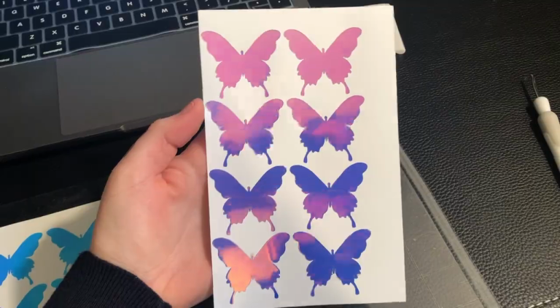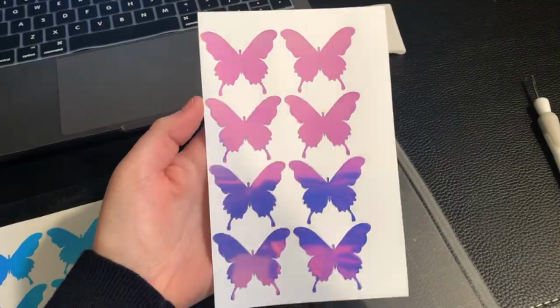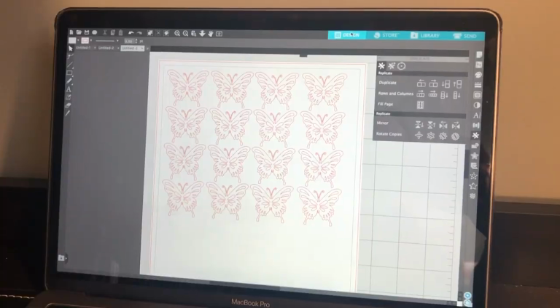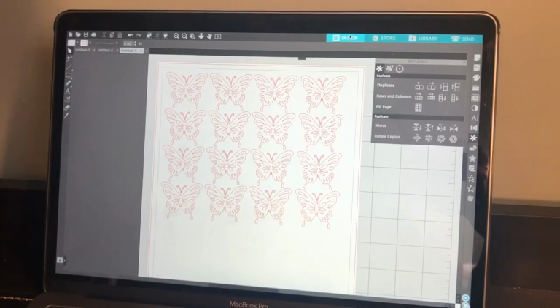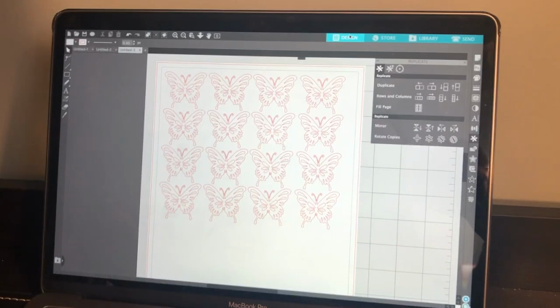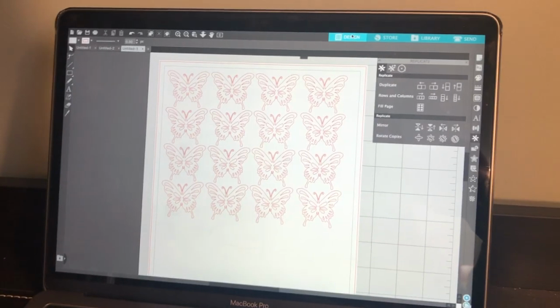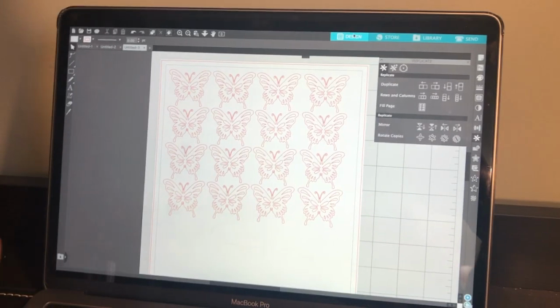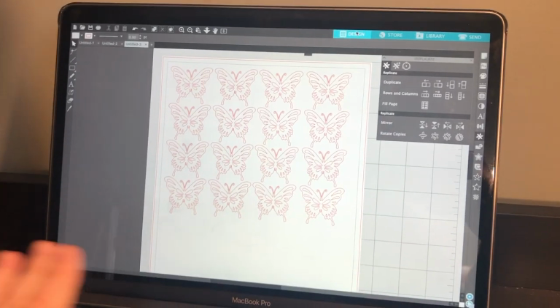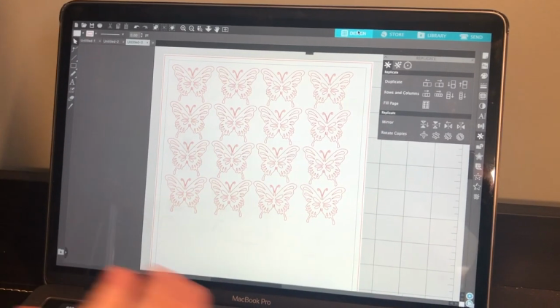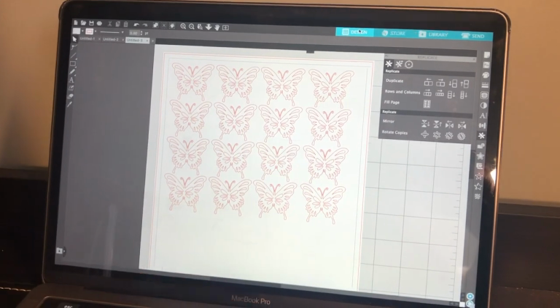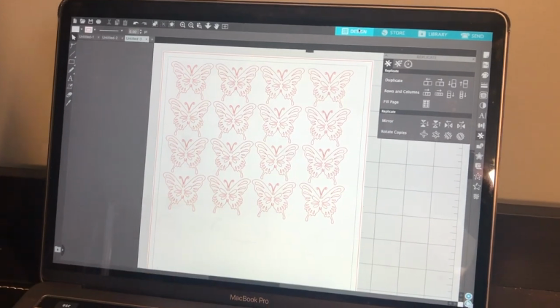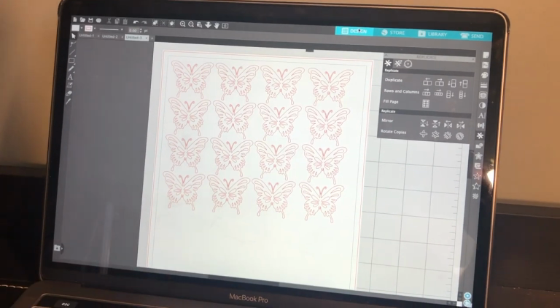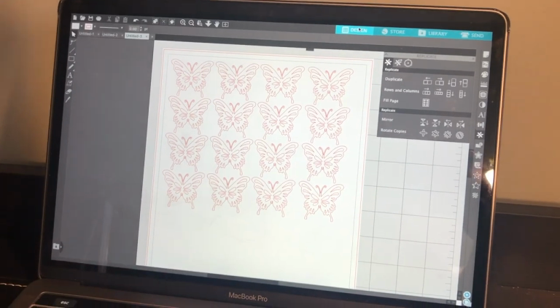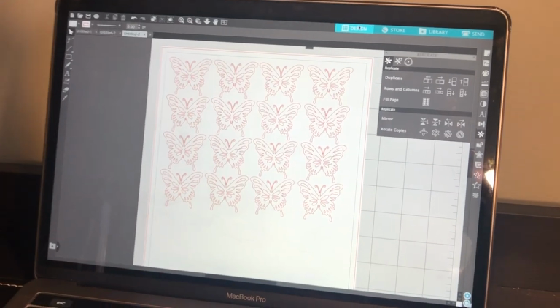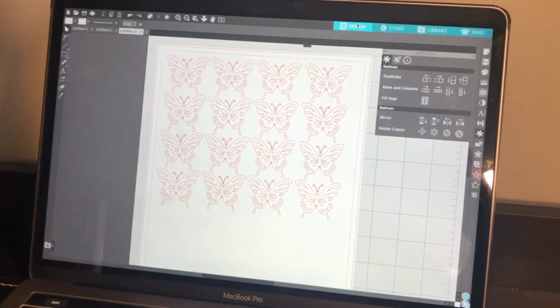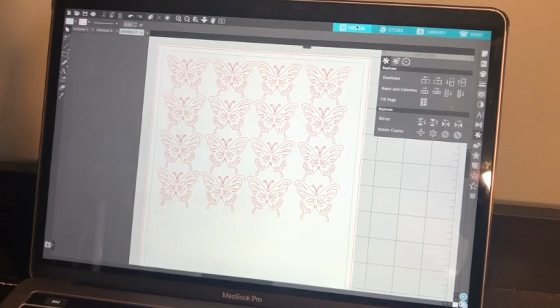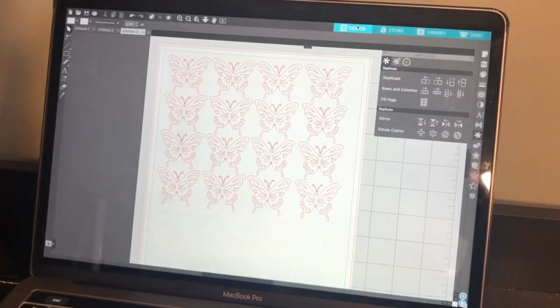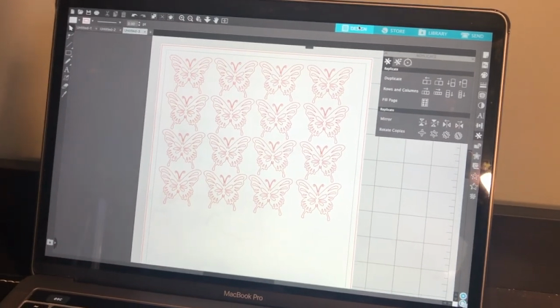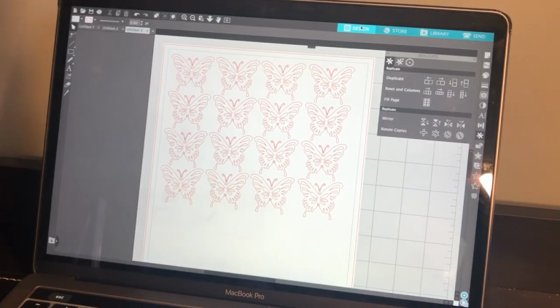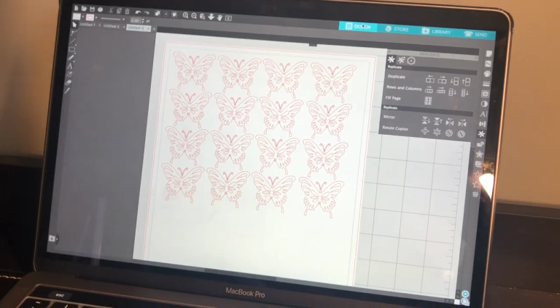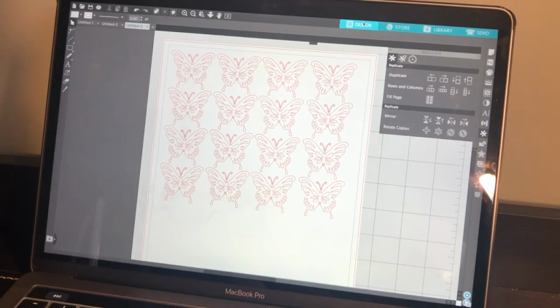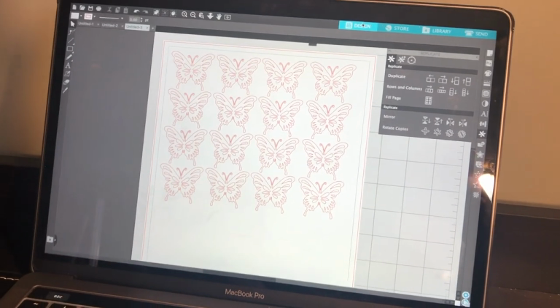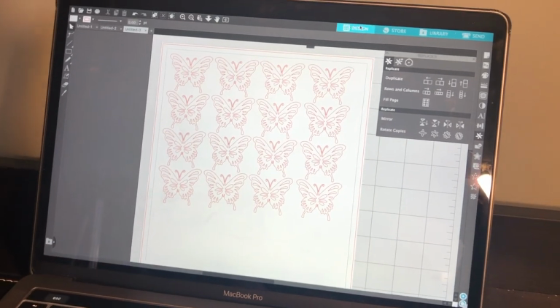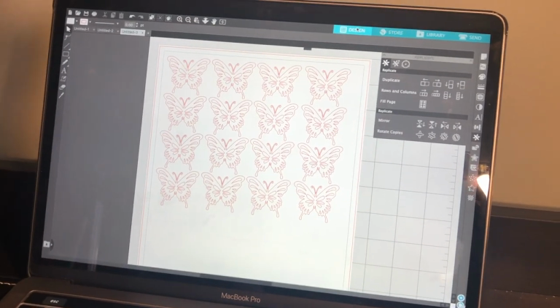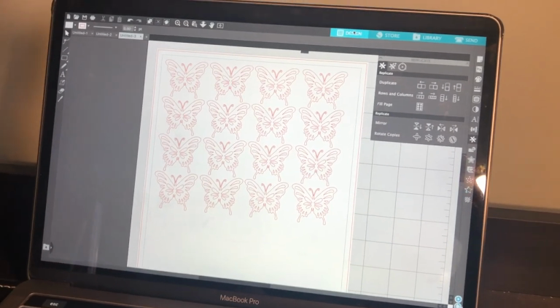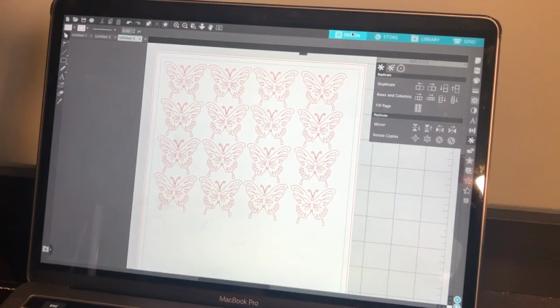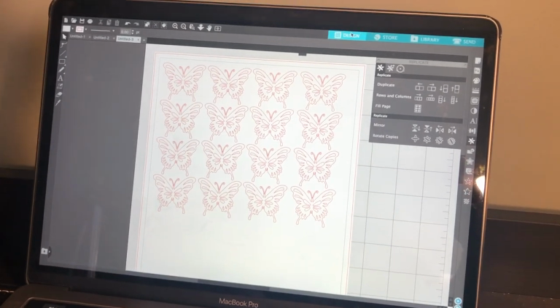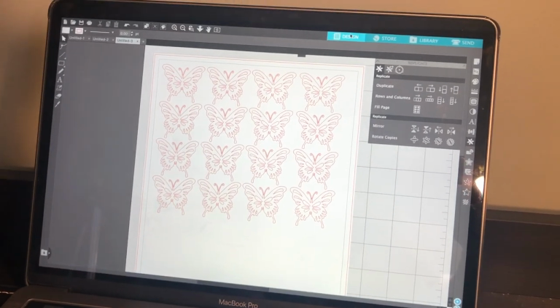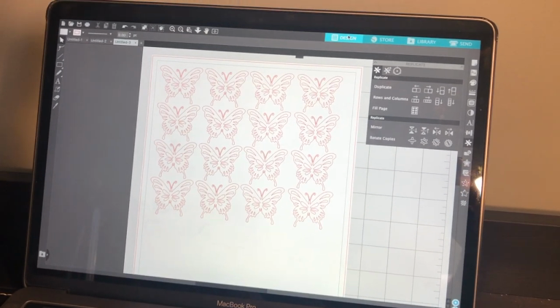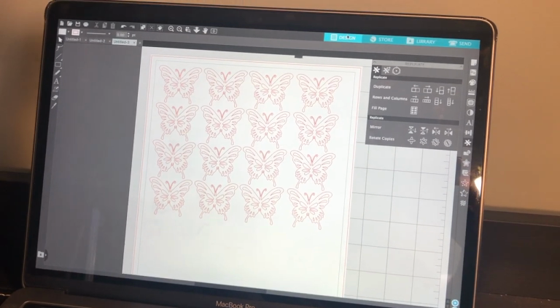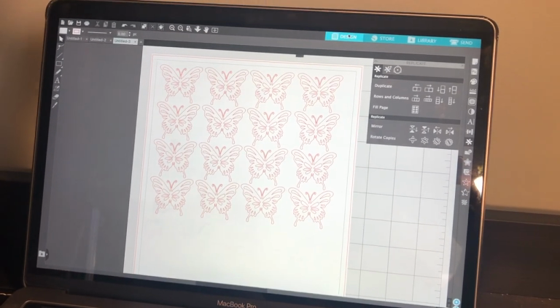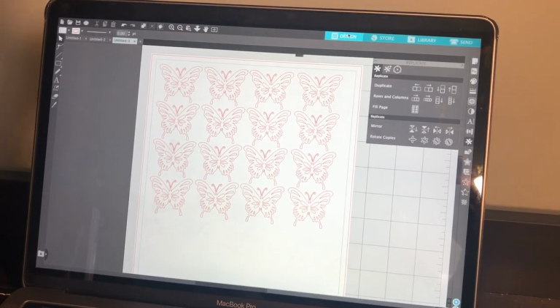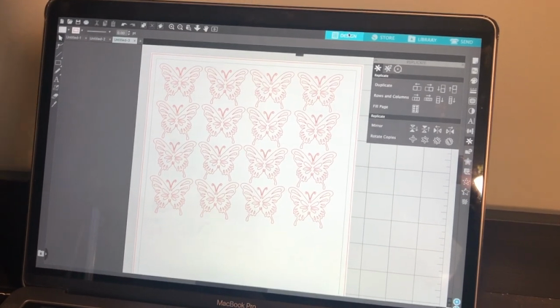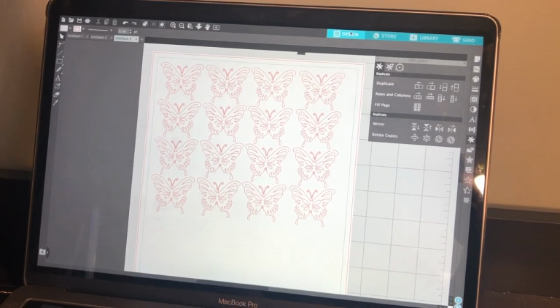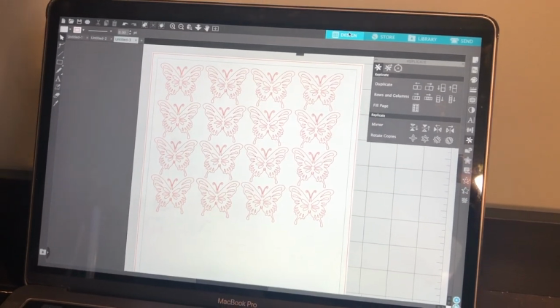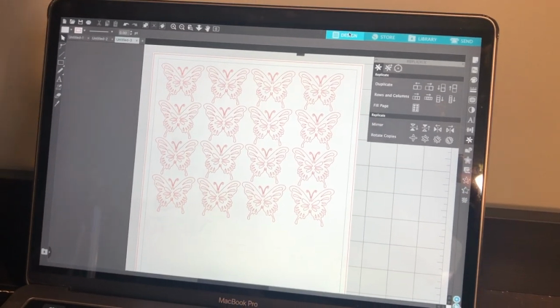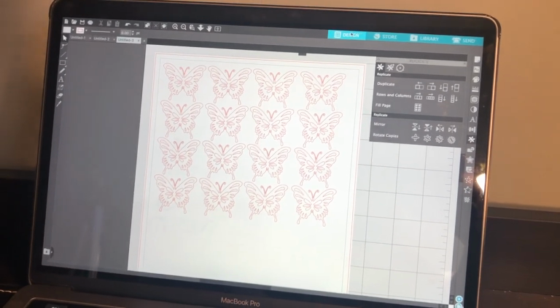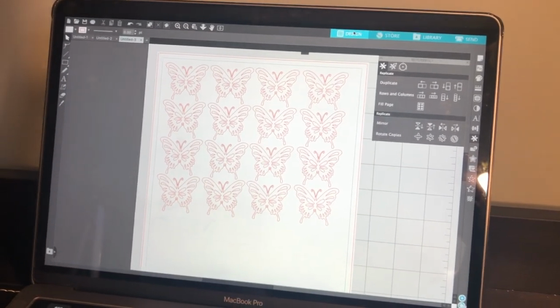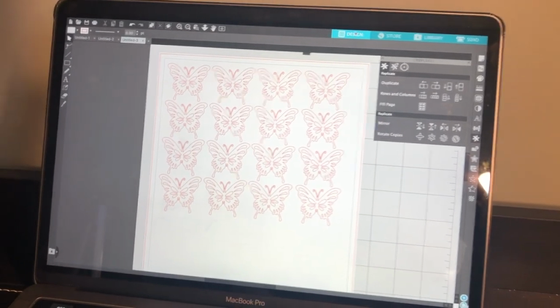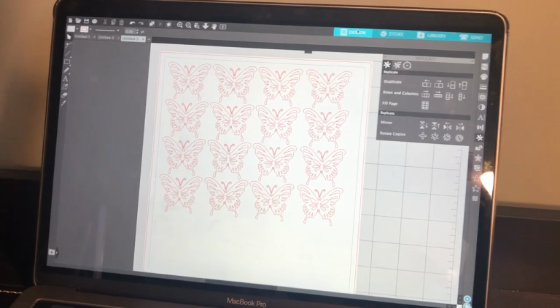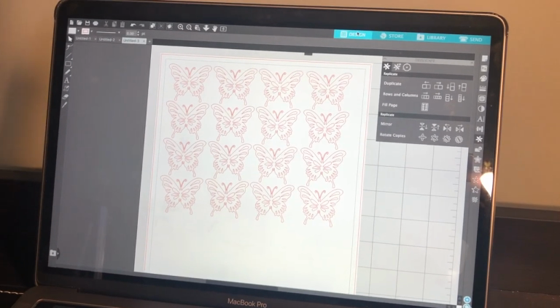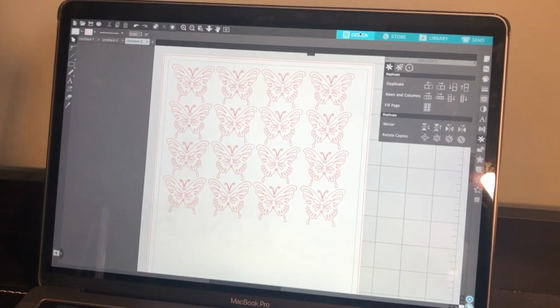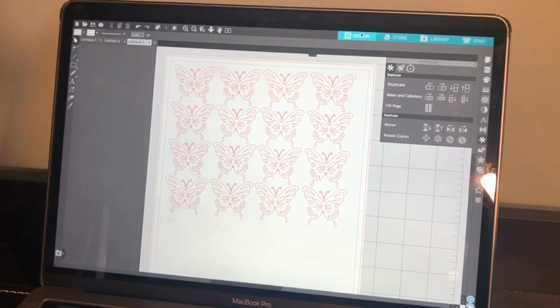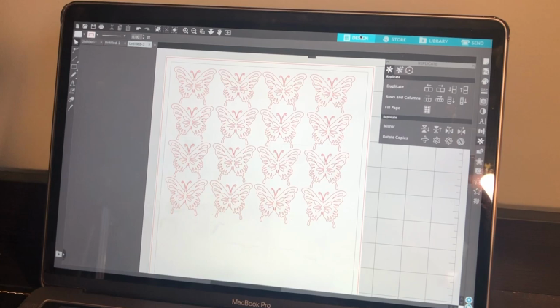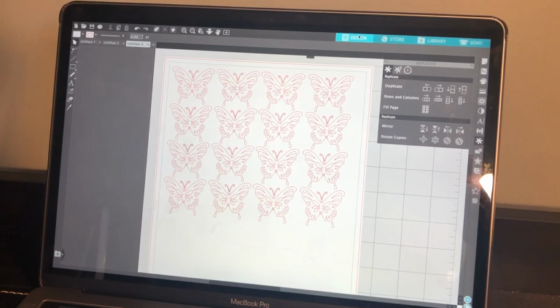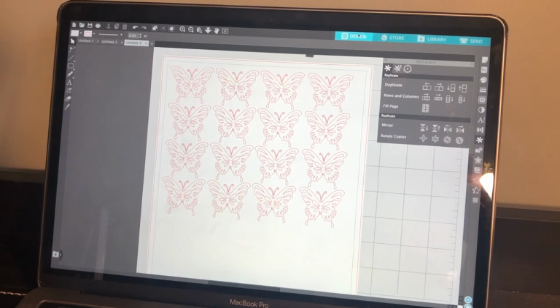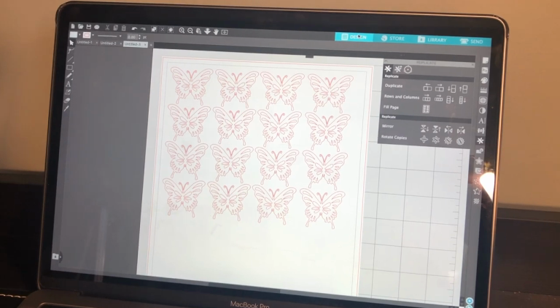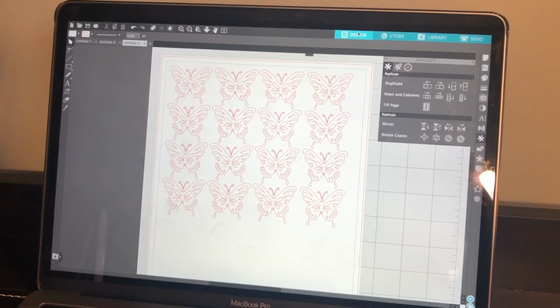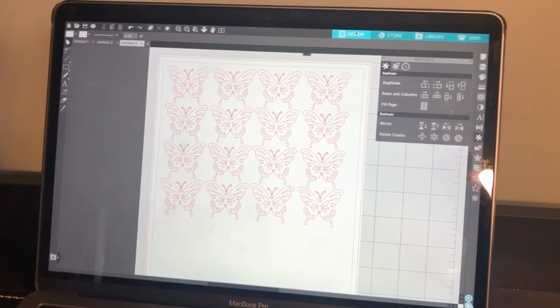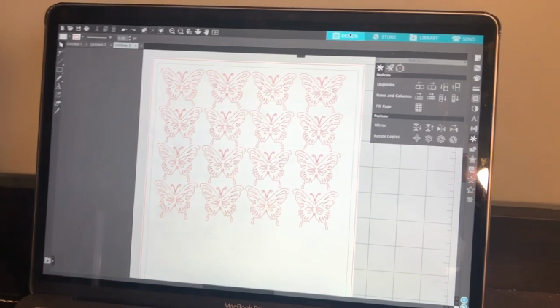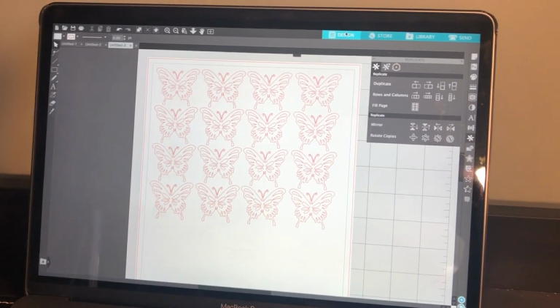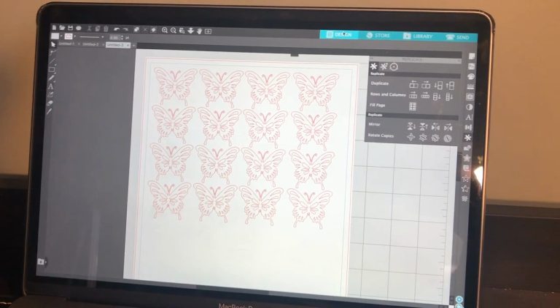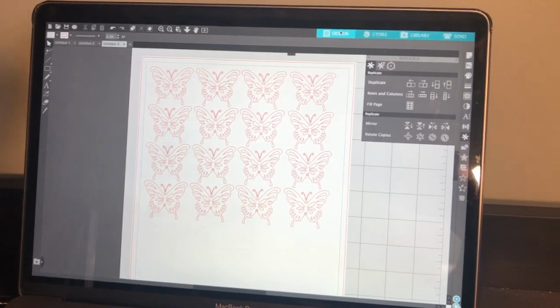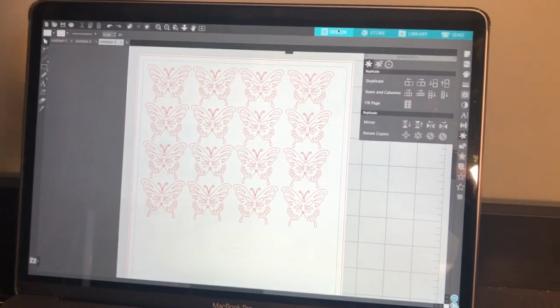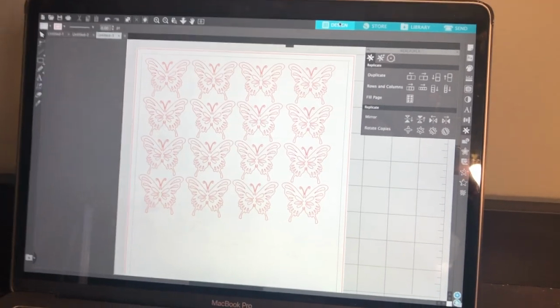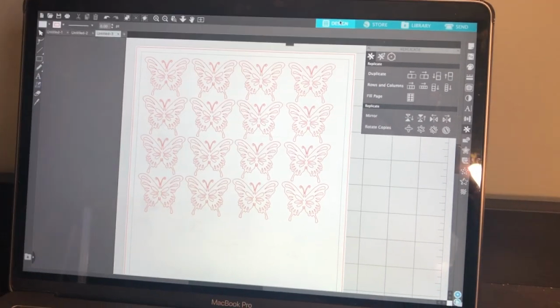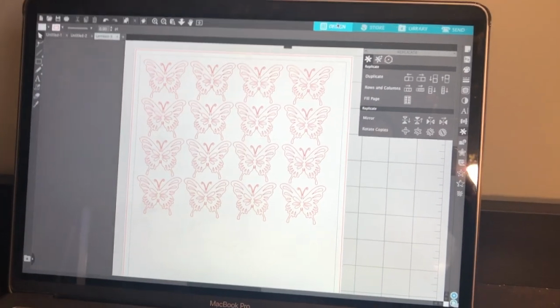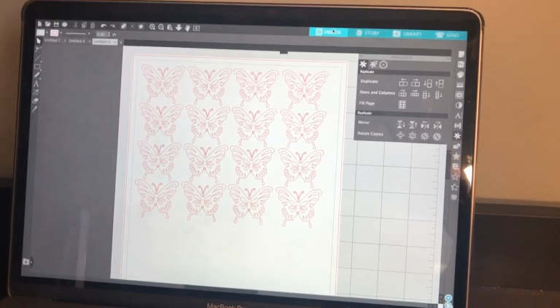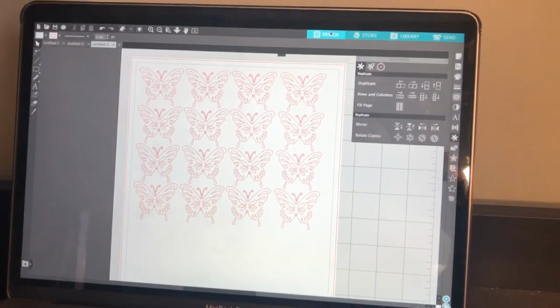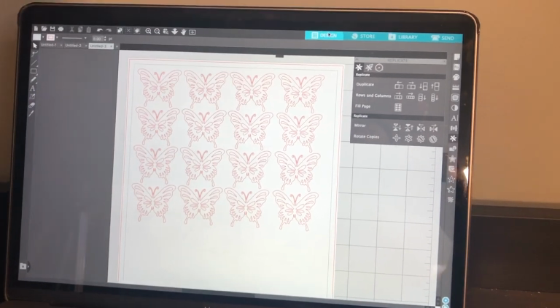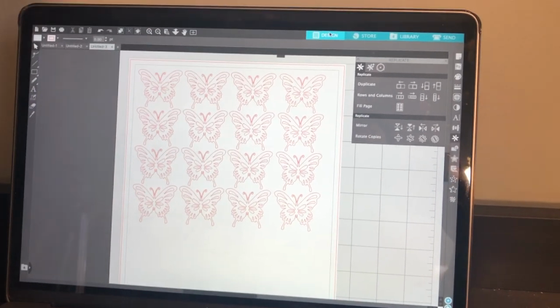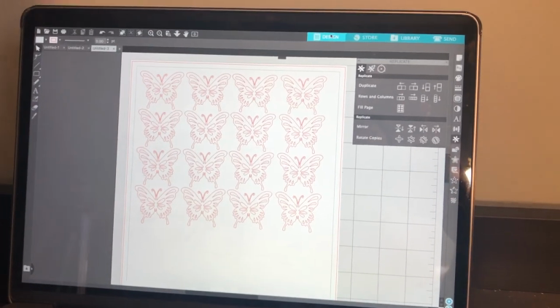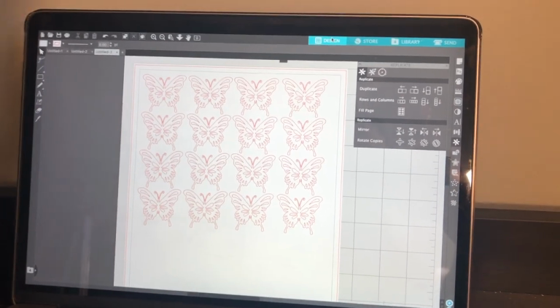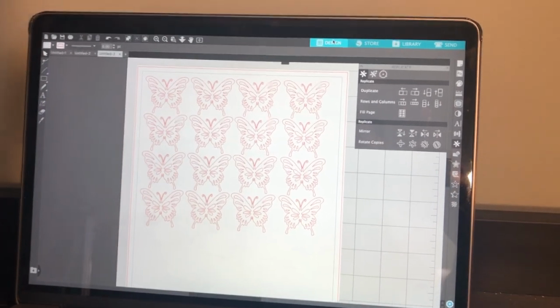I've got my setup here for my black vinyl layer. Now I'm just going to put it on the mat and then send it to my Silhouette.